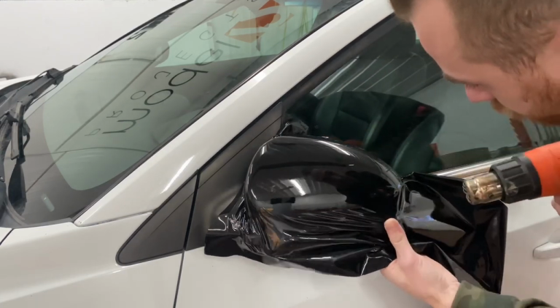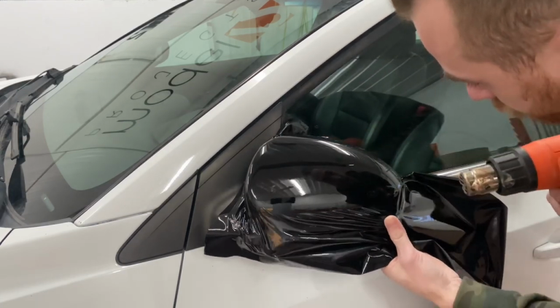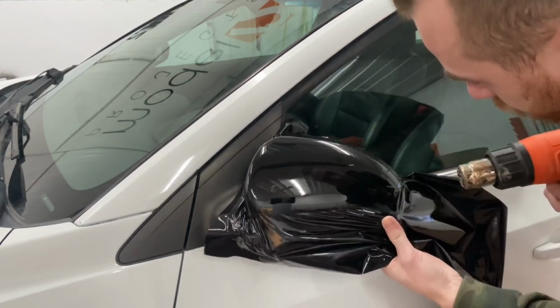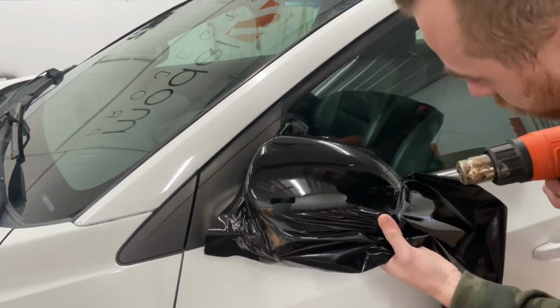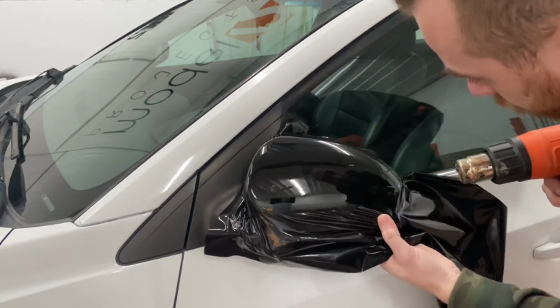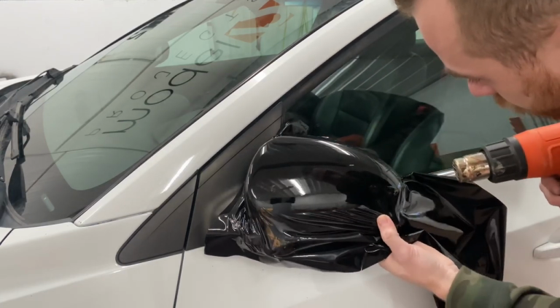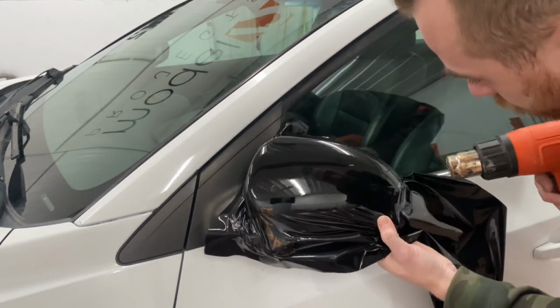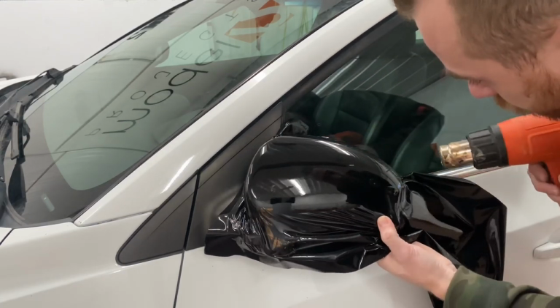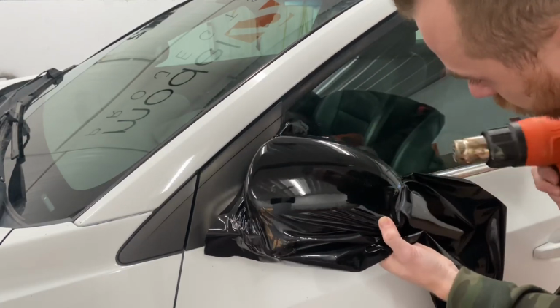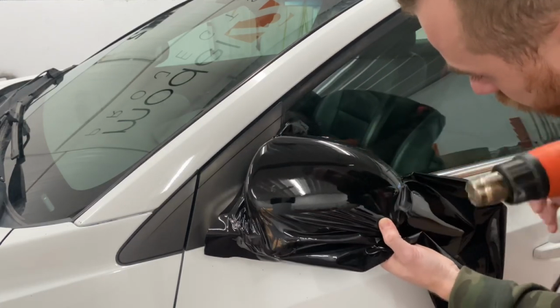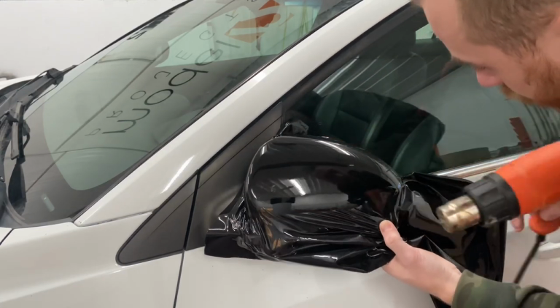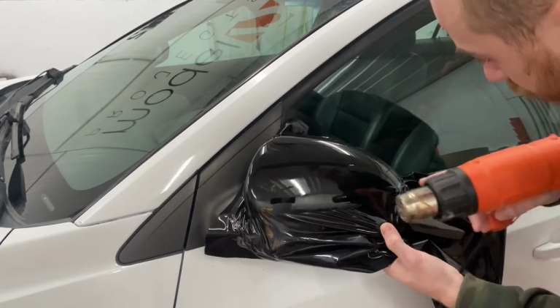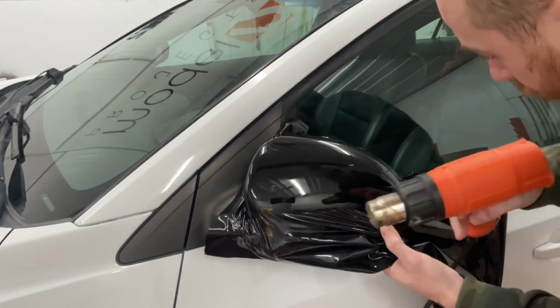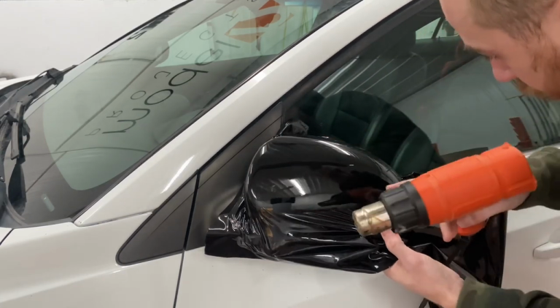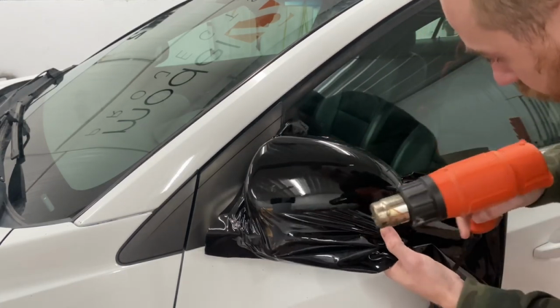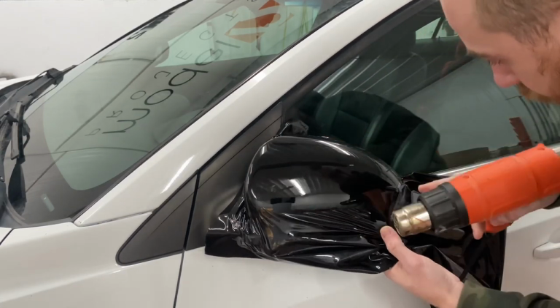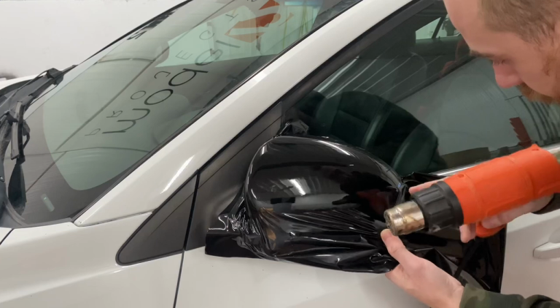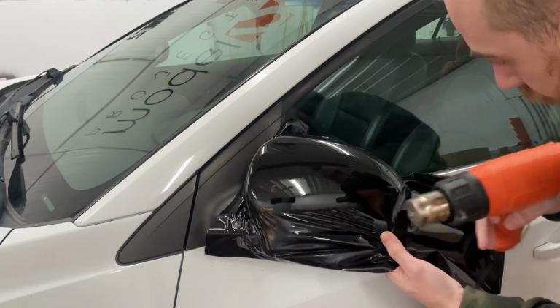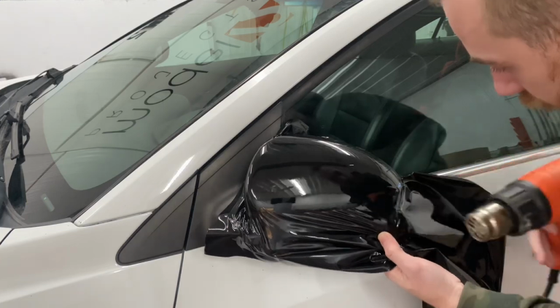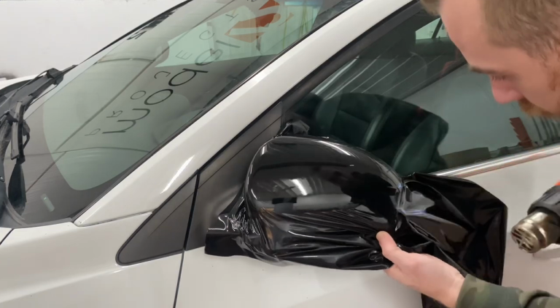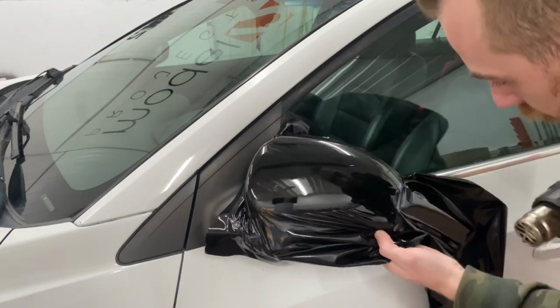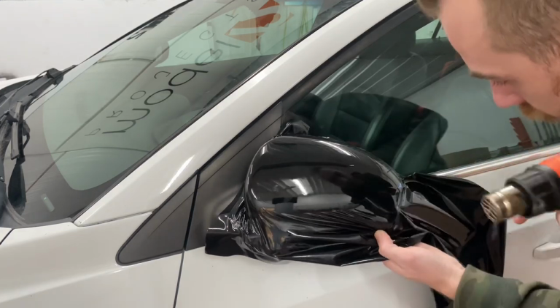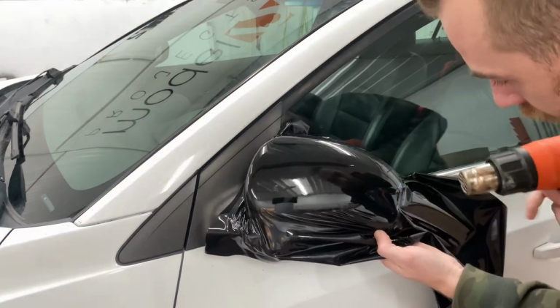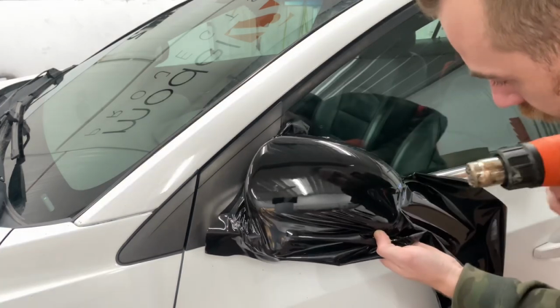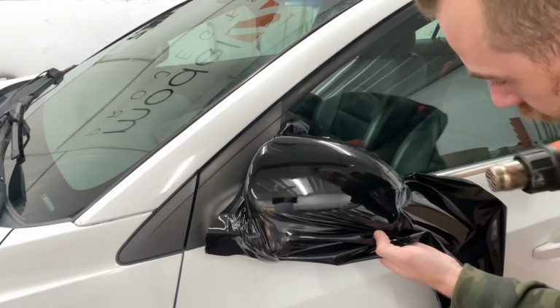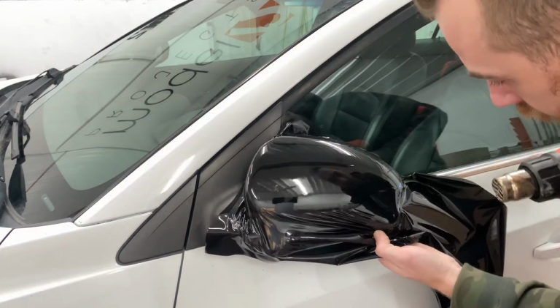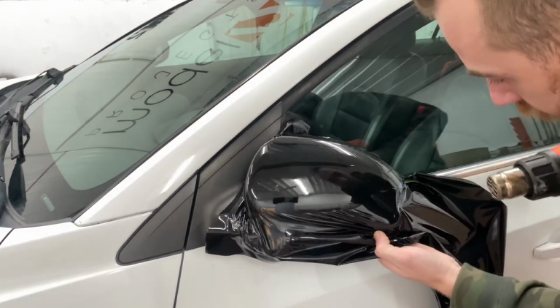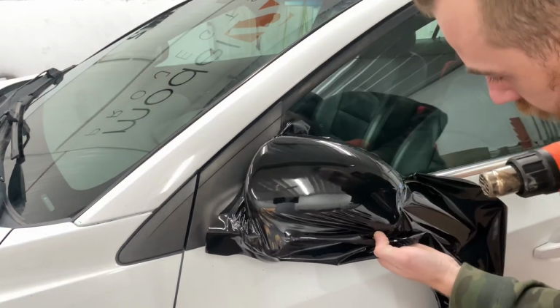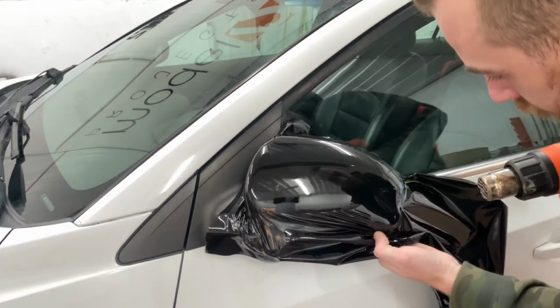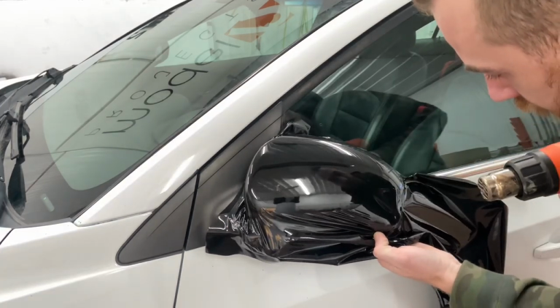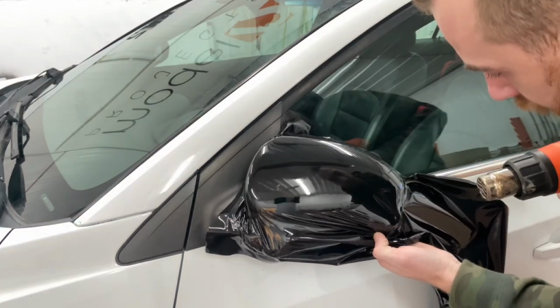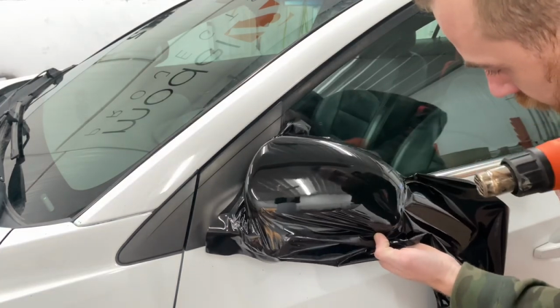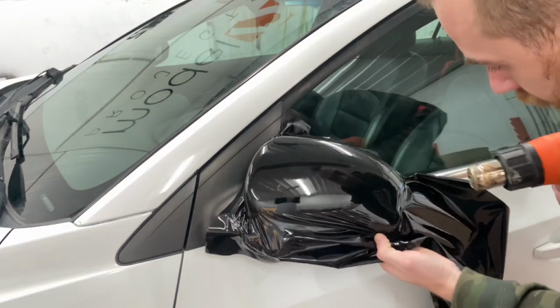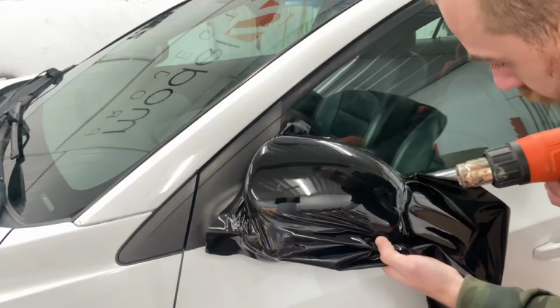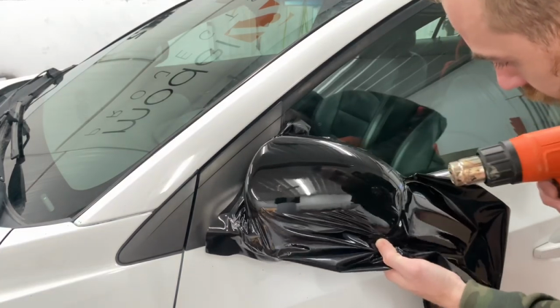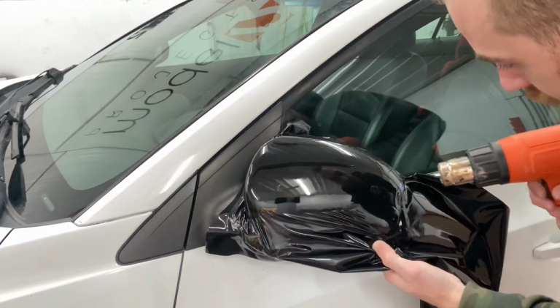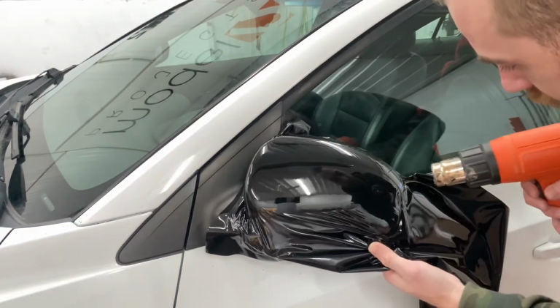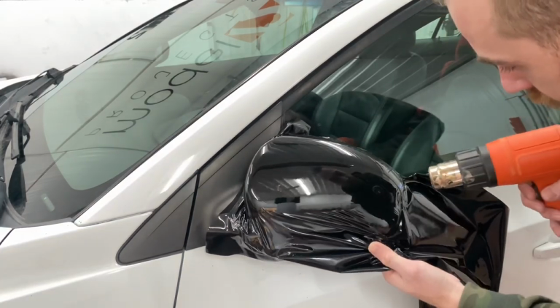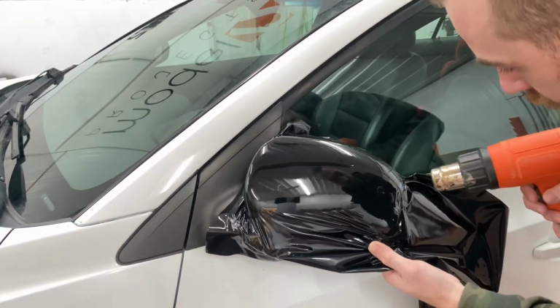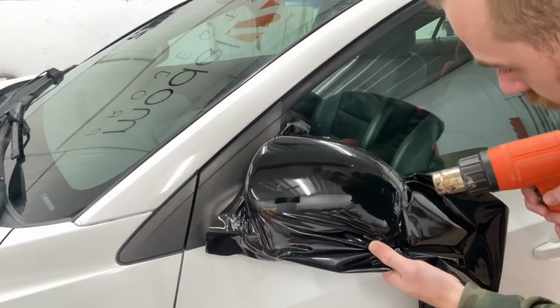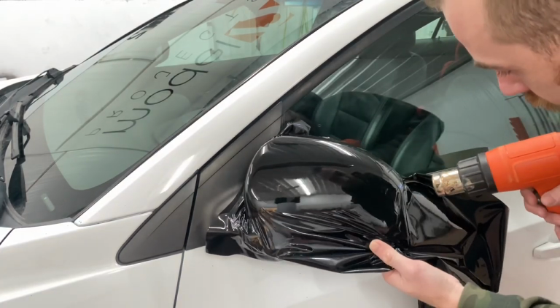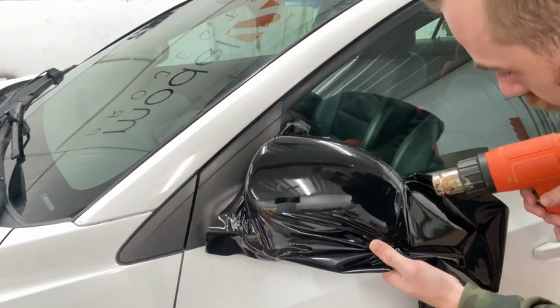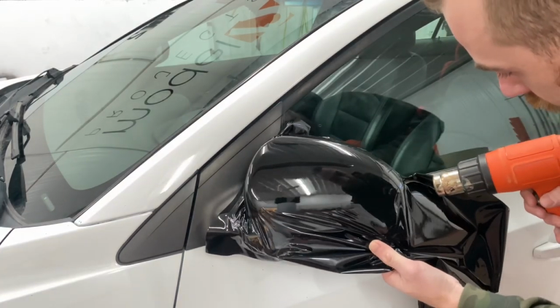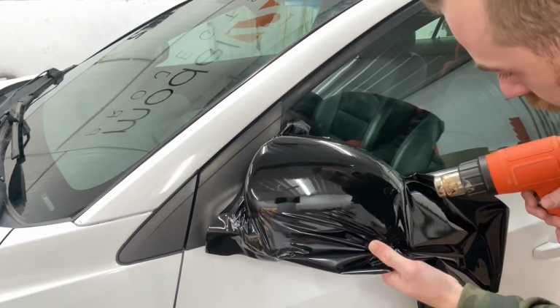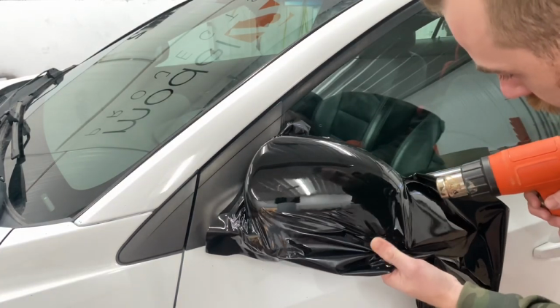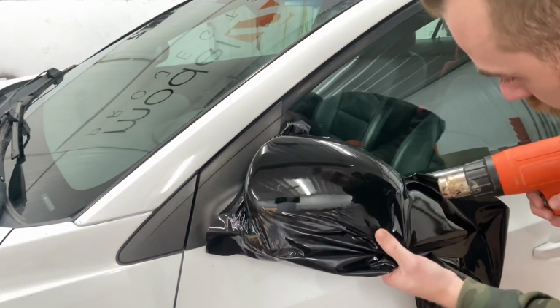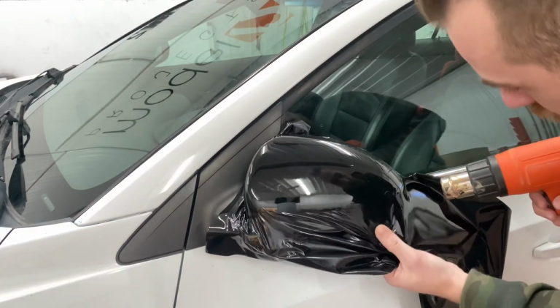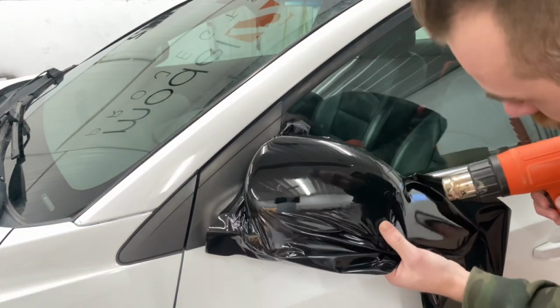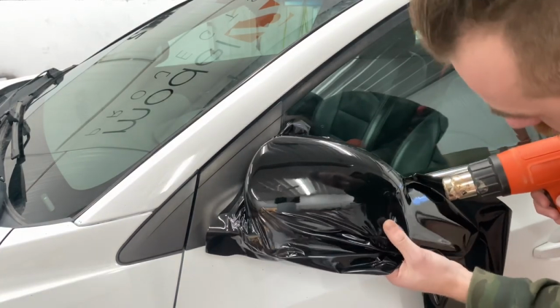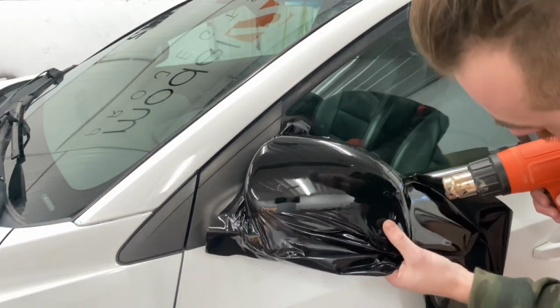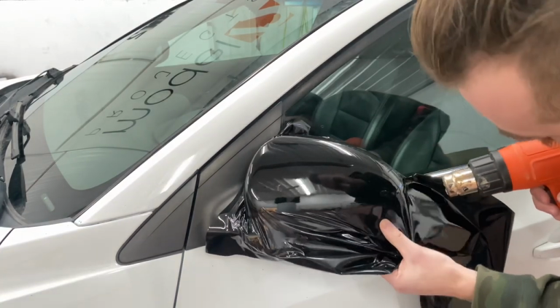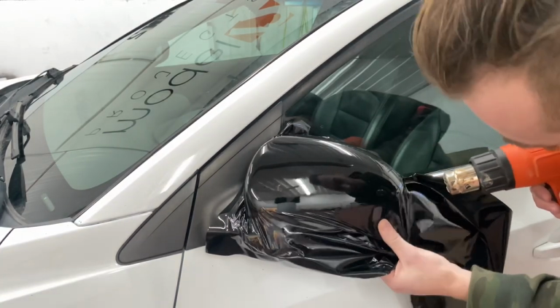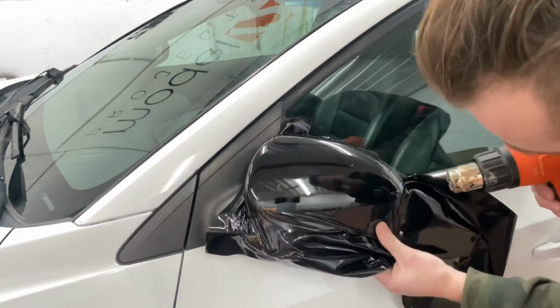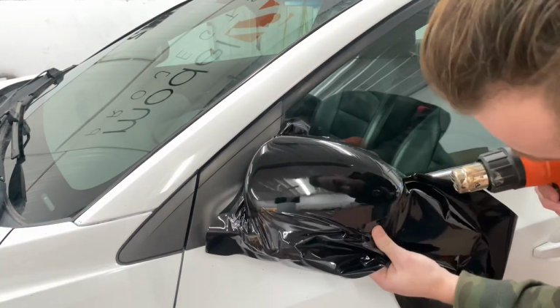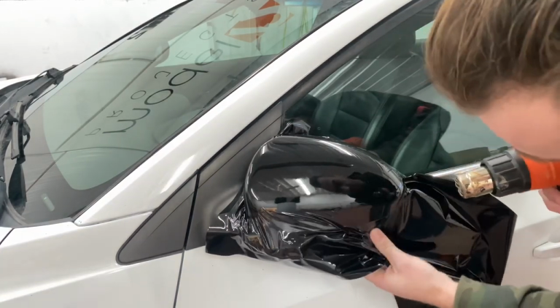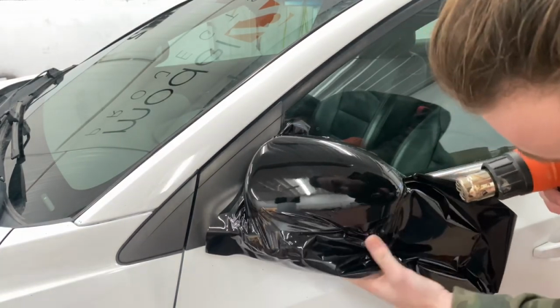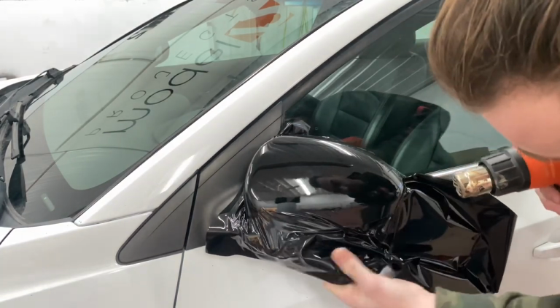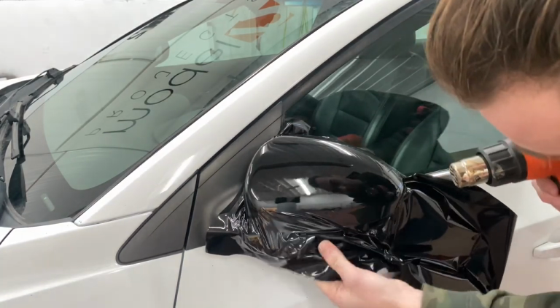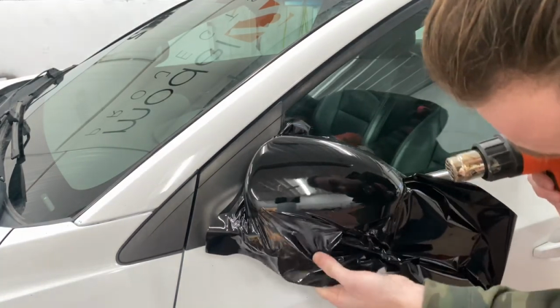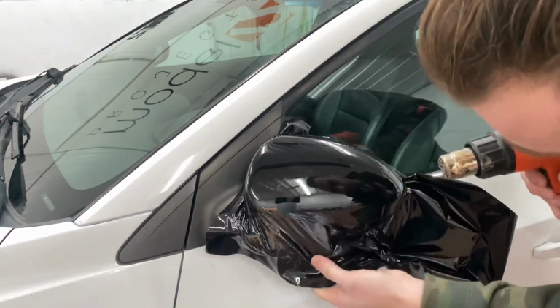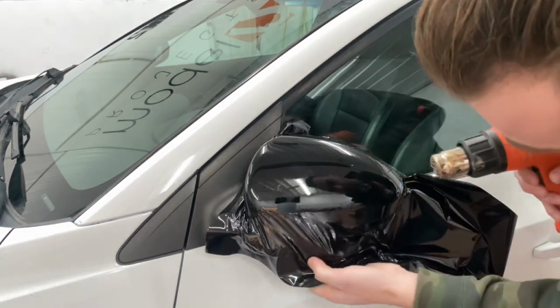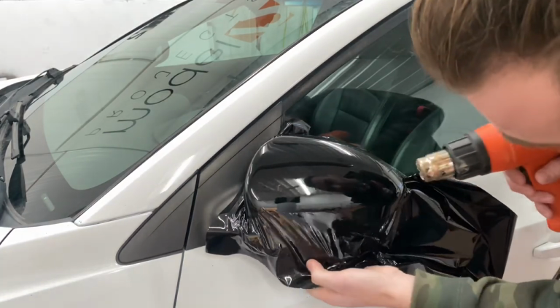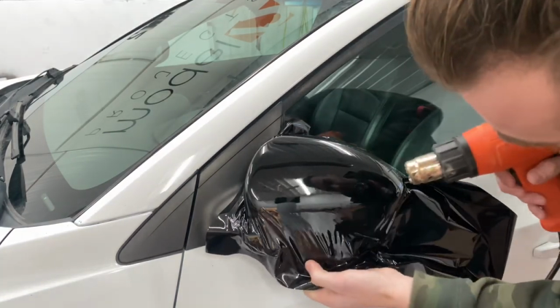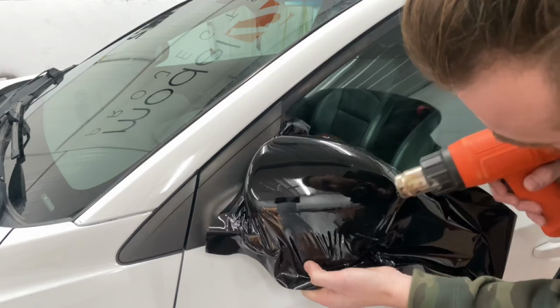A little bit of a finger right here — put that forward into place.